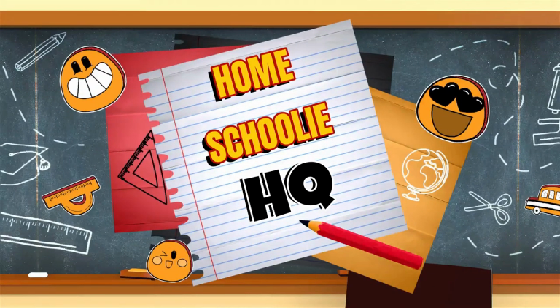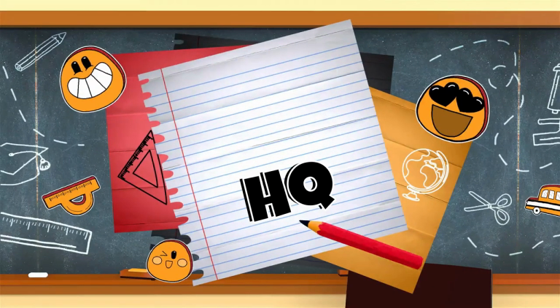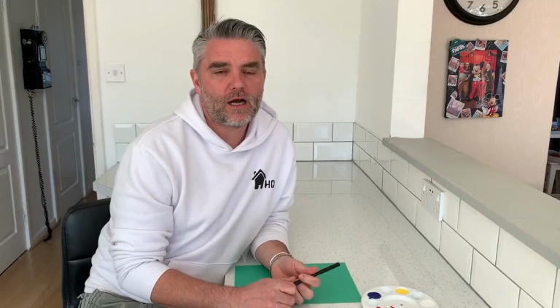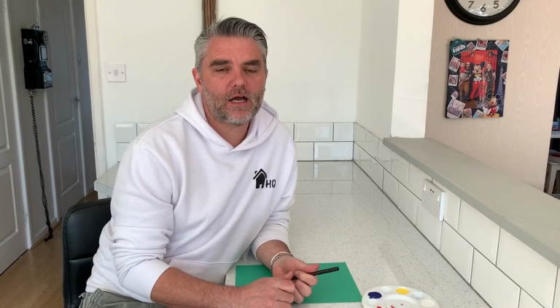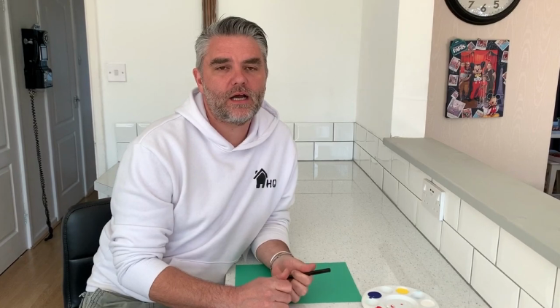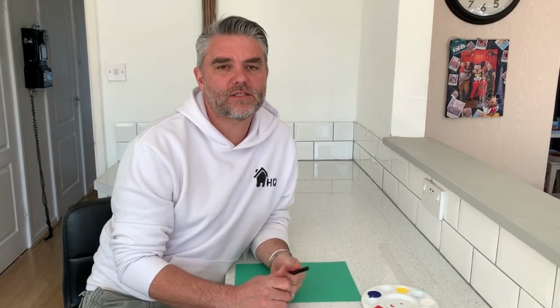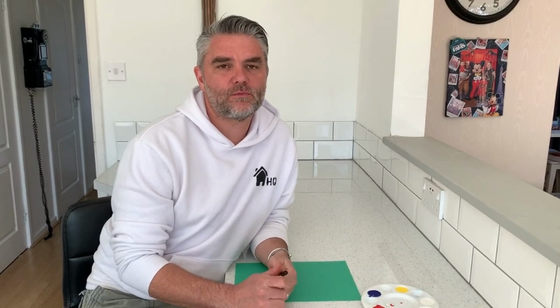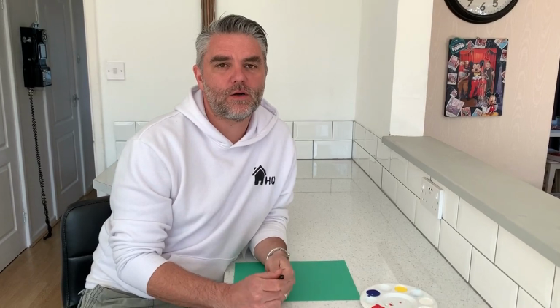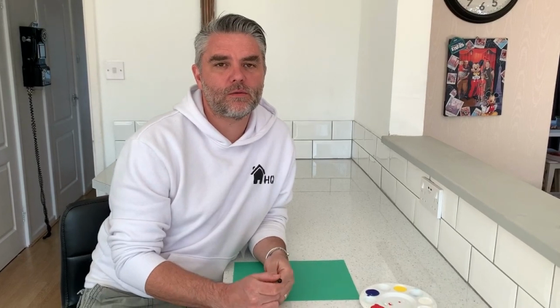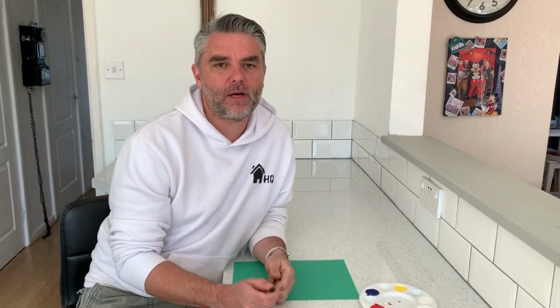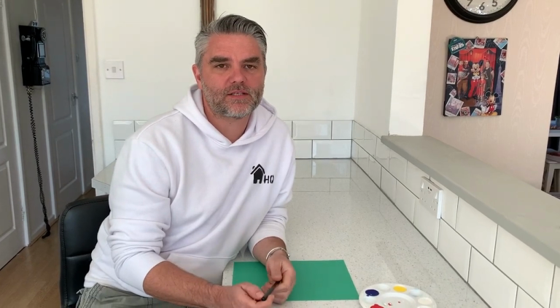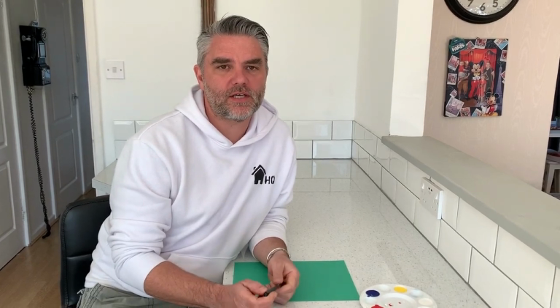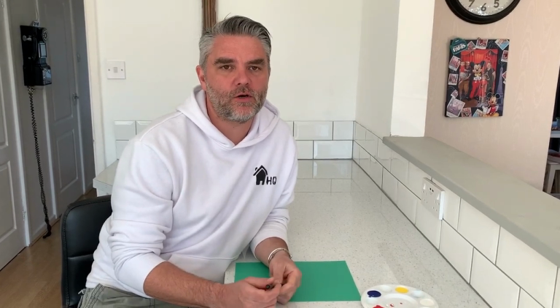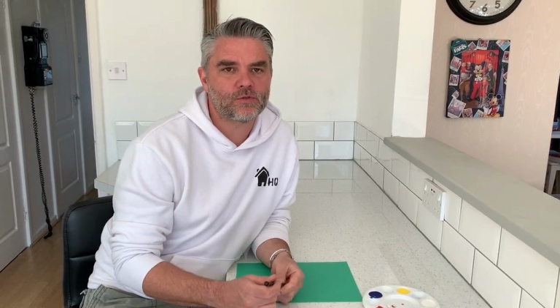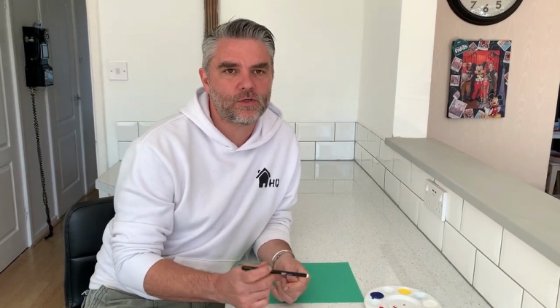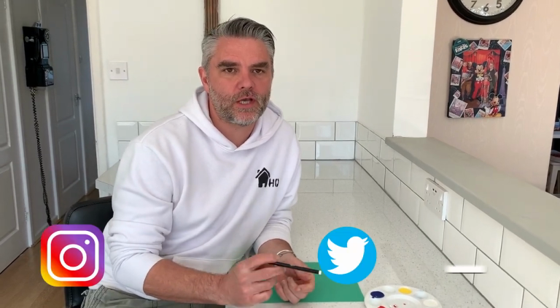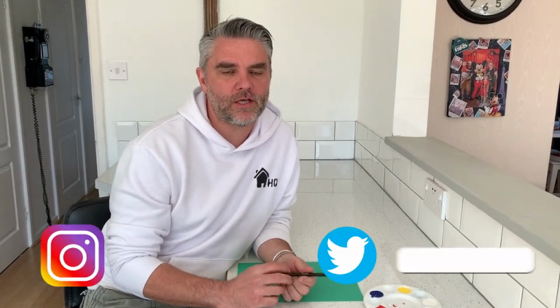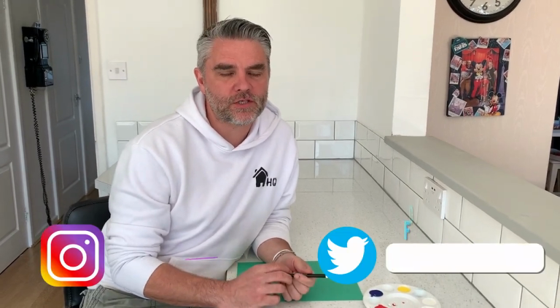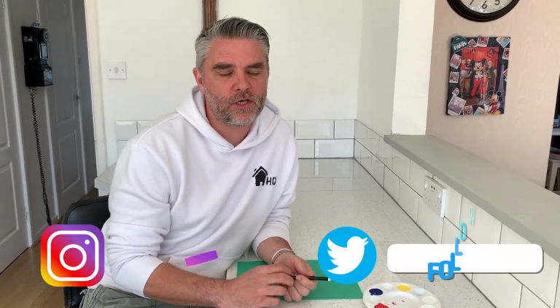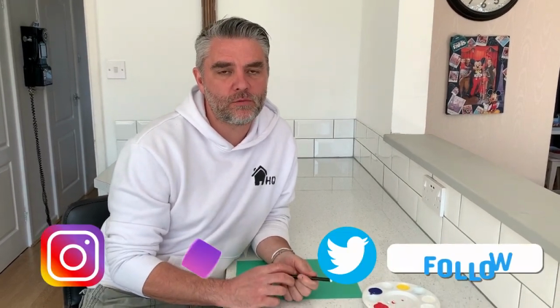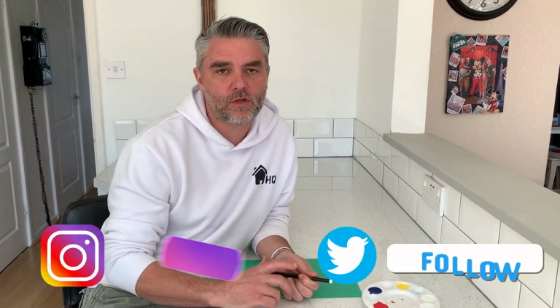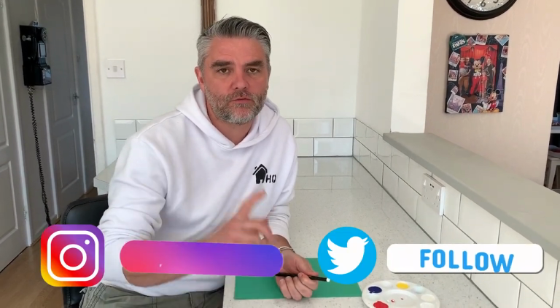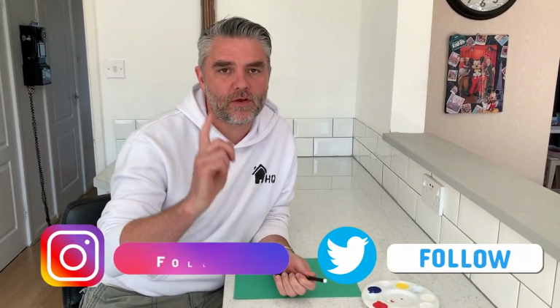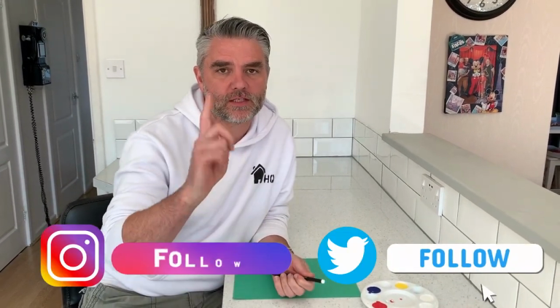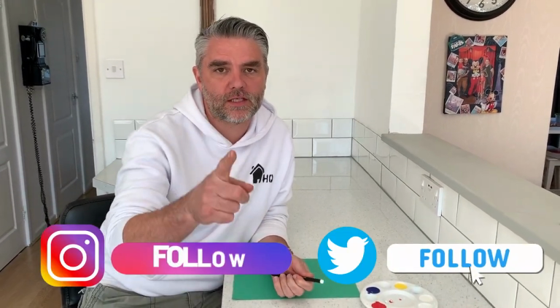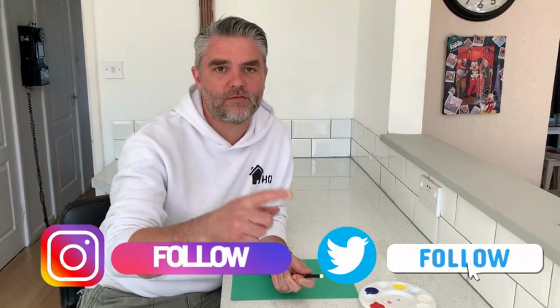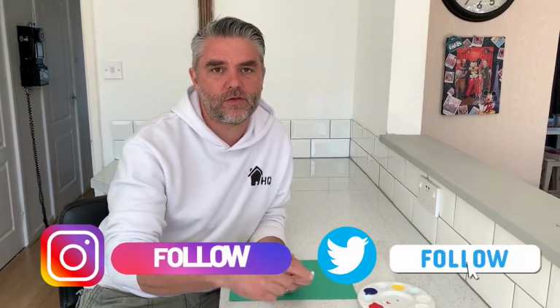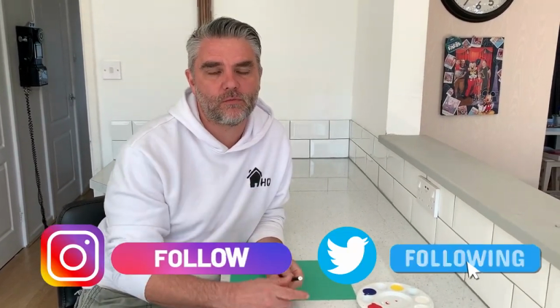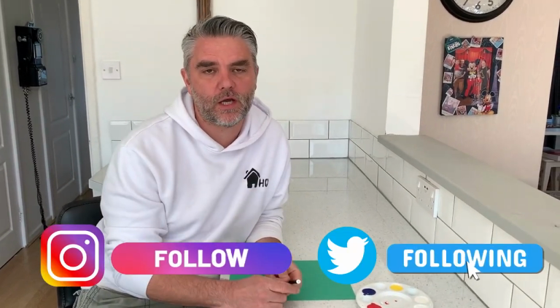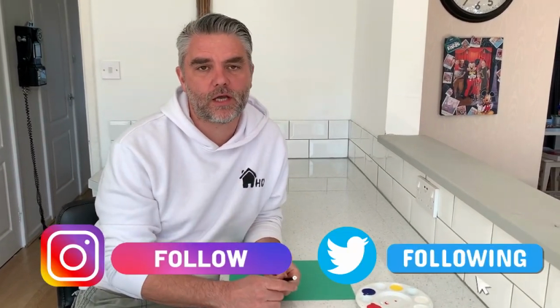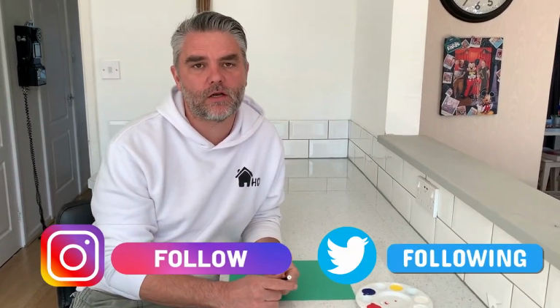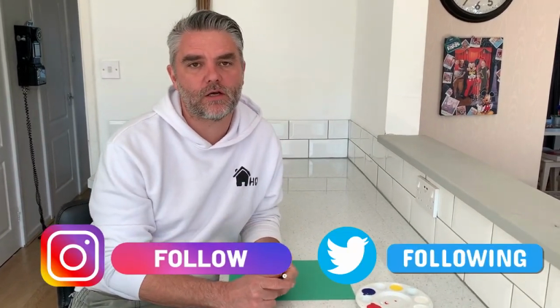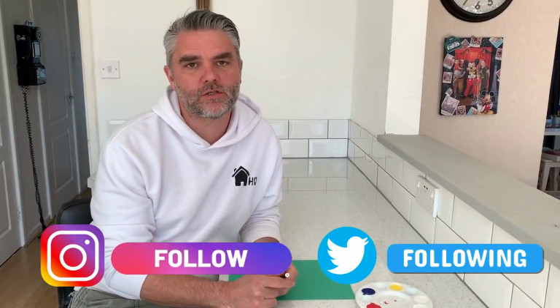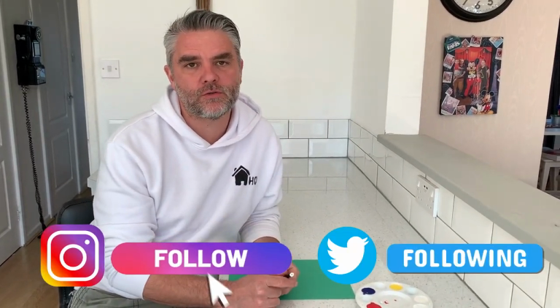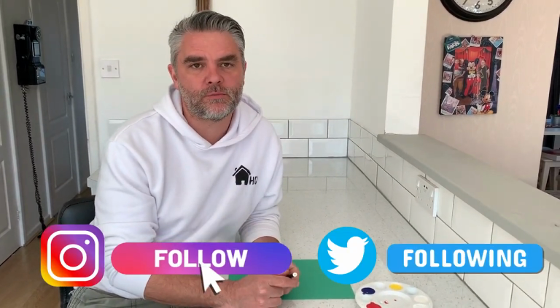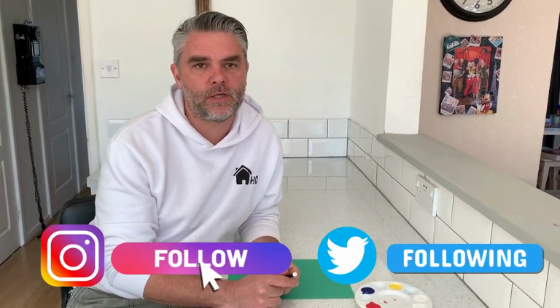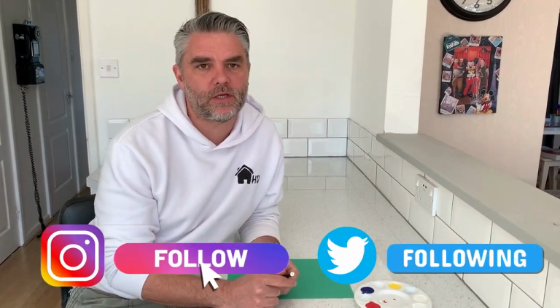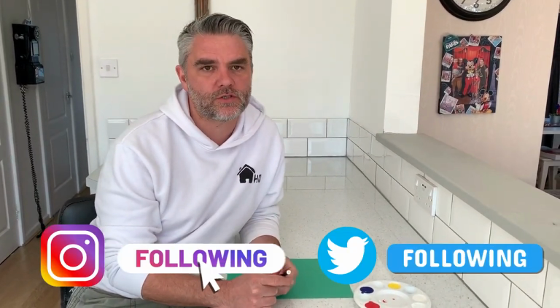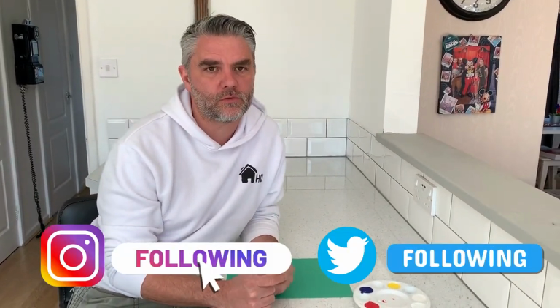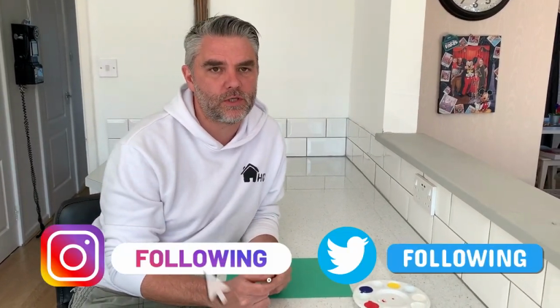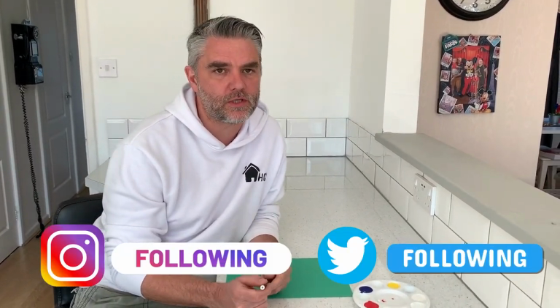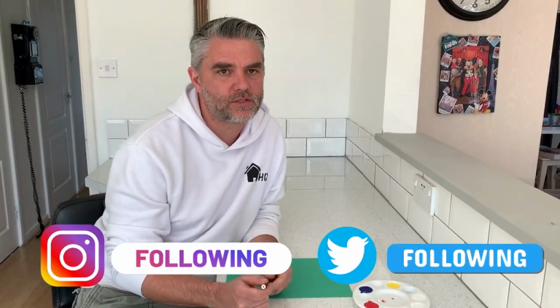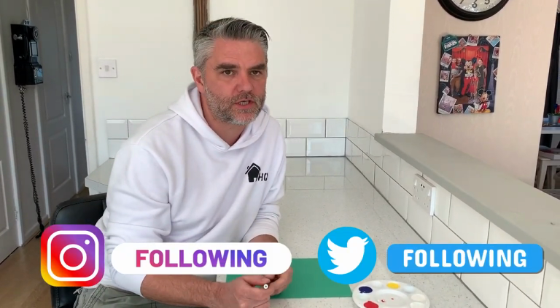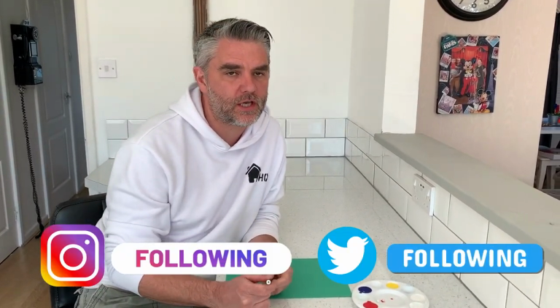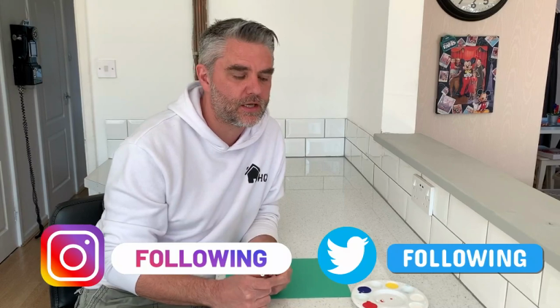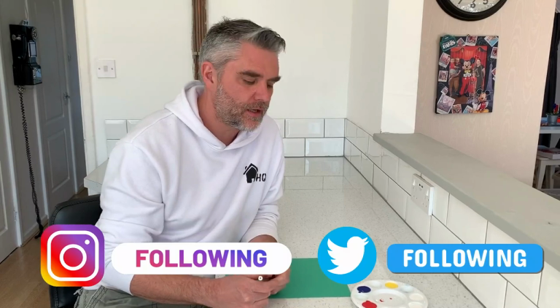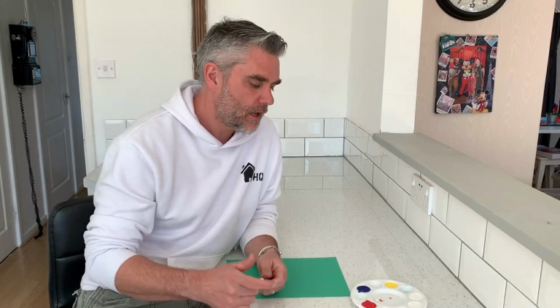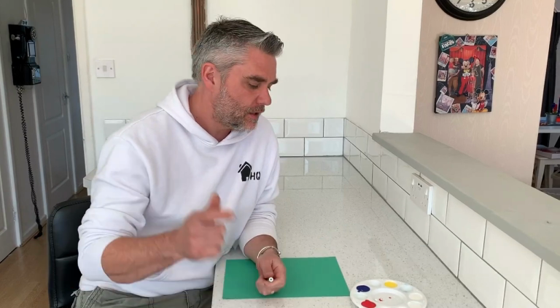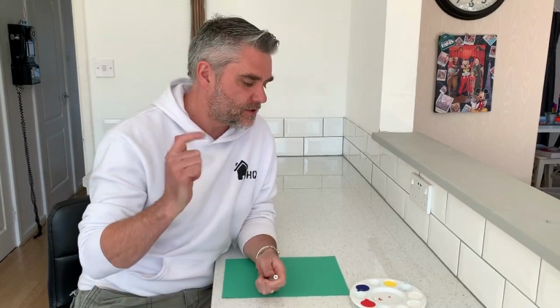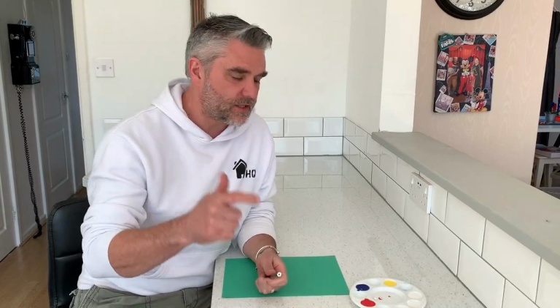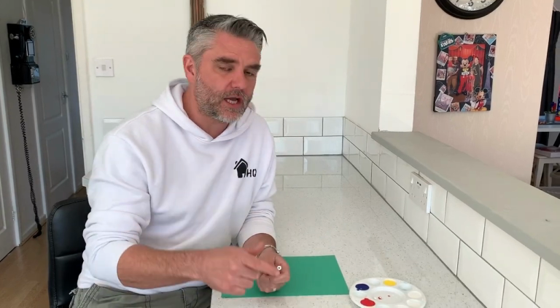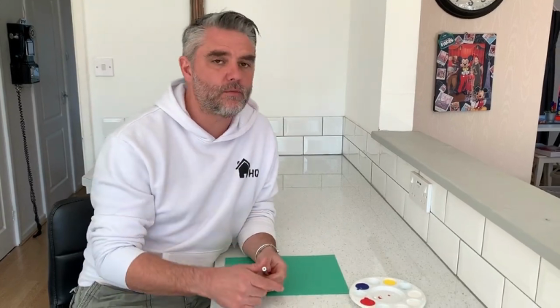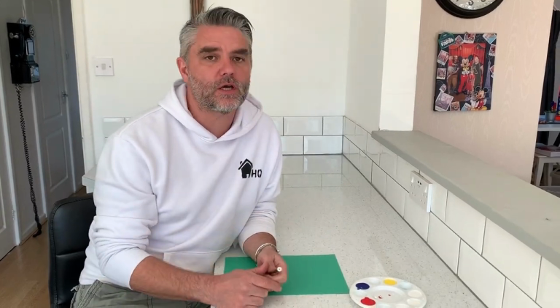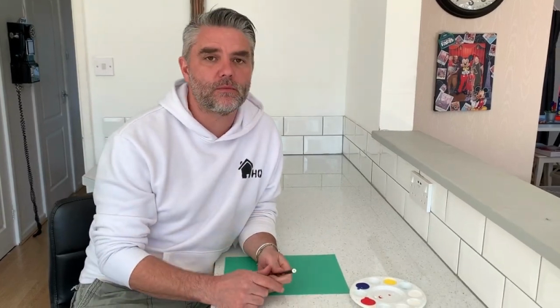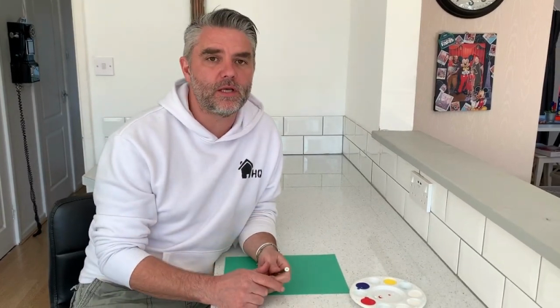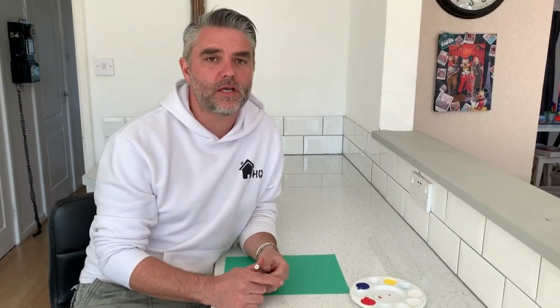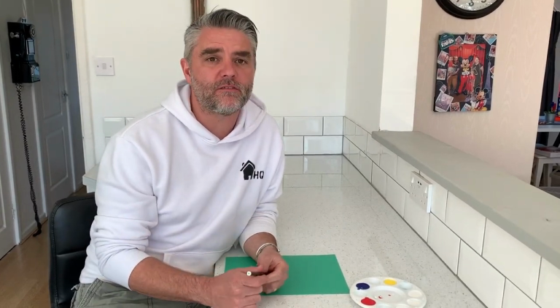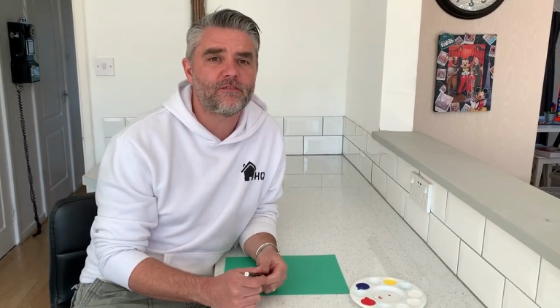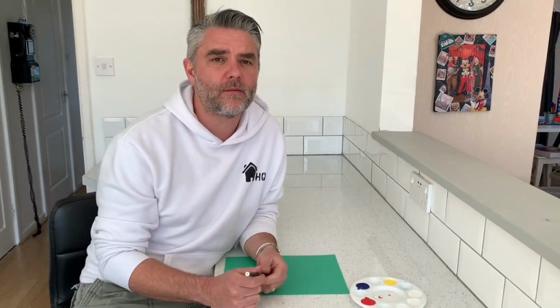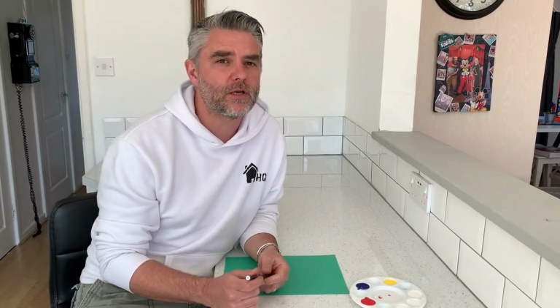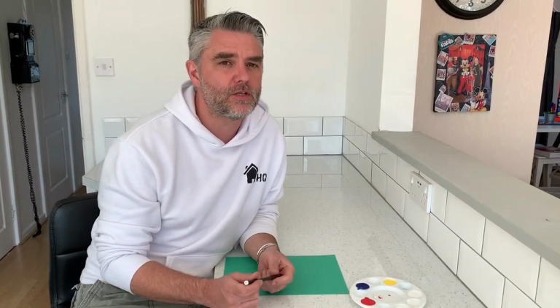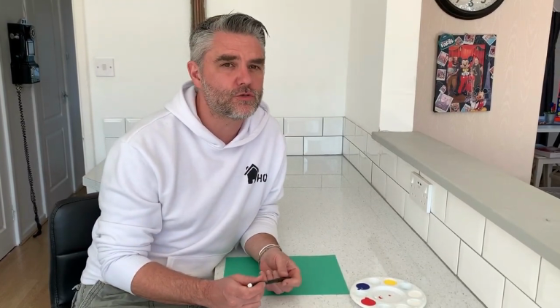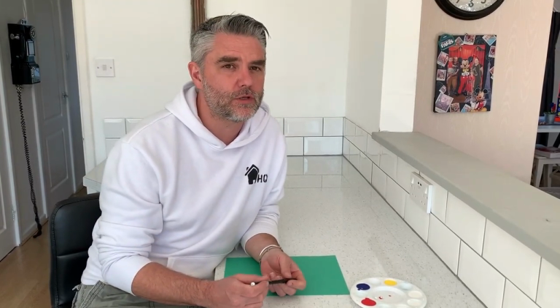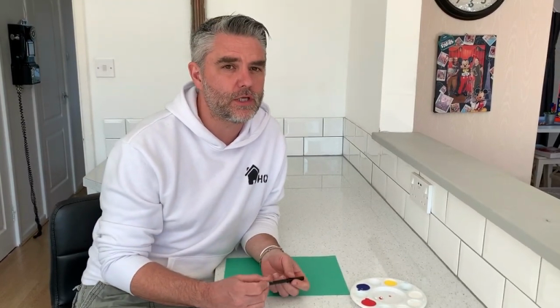Hi guys and welcome back to Homeschooling HQ. Don't forget to tag us on our social media so we can see it. Today we're going to make a family tree.